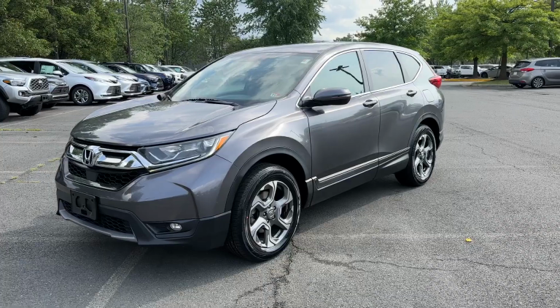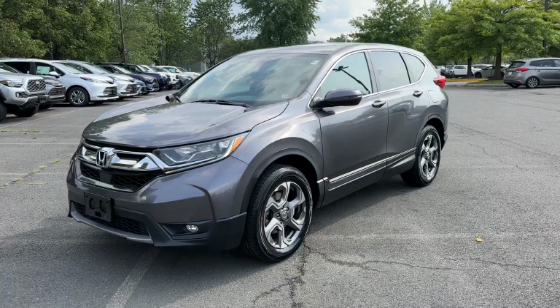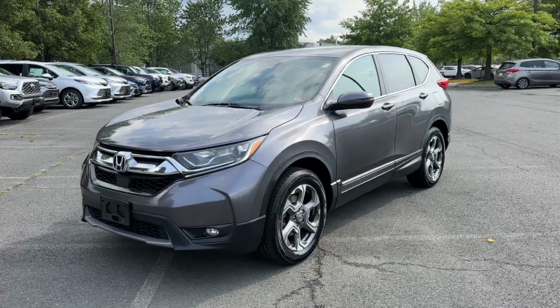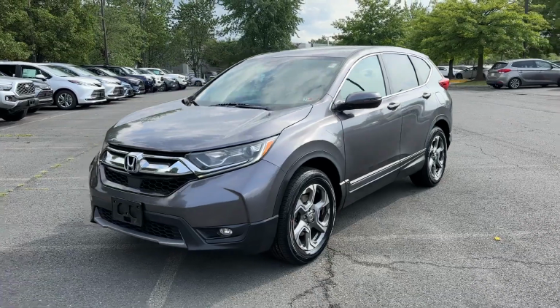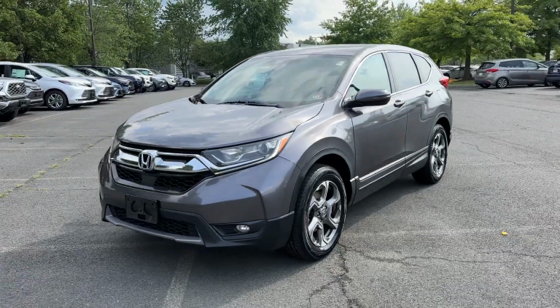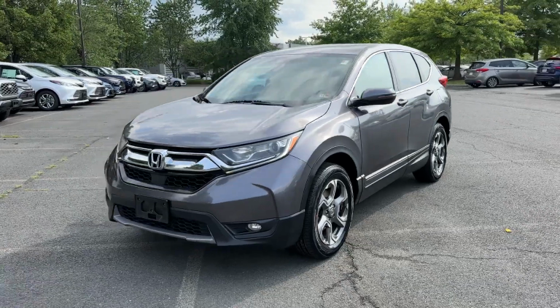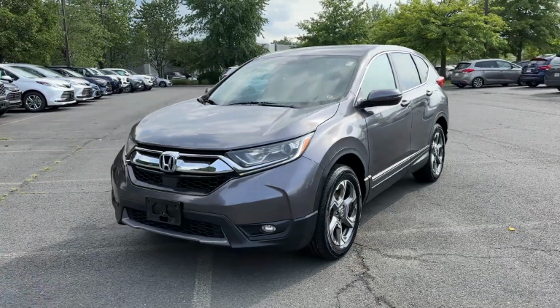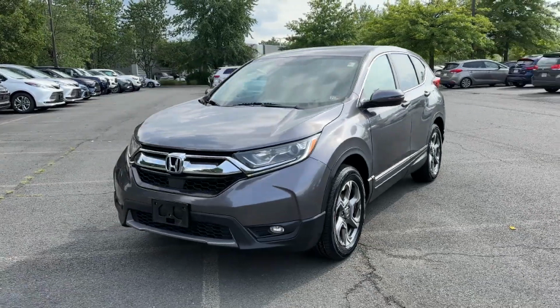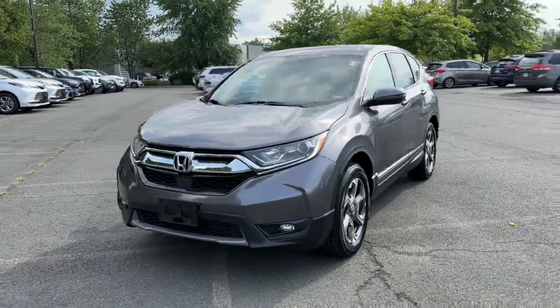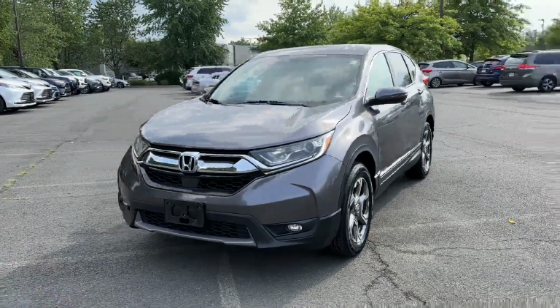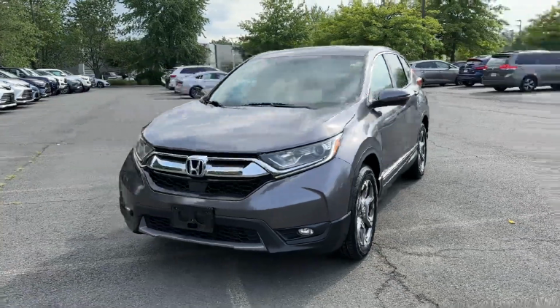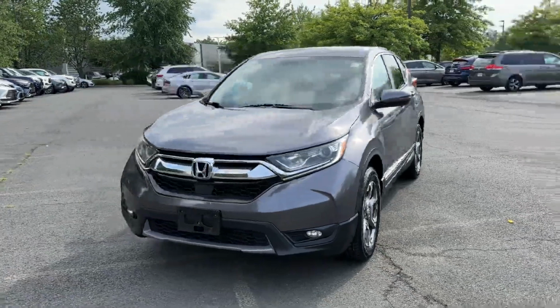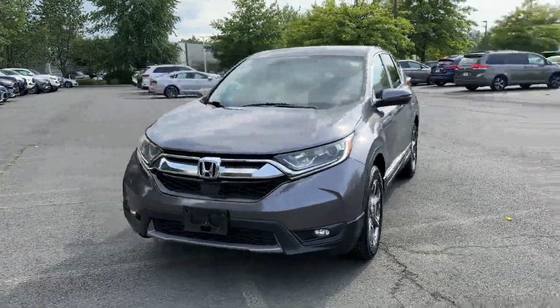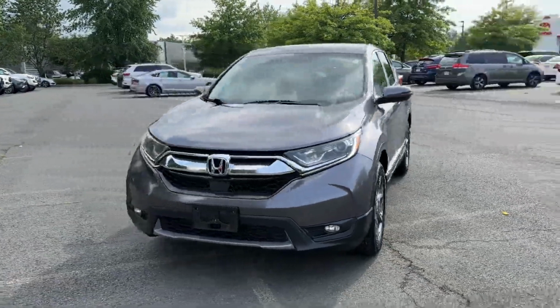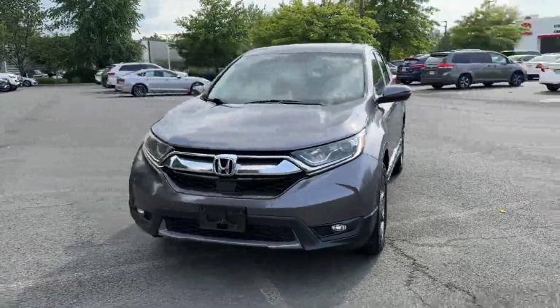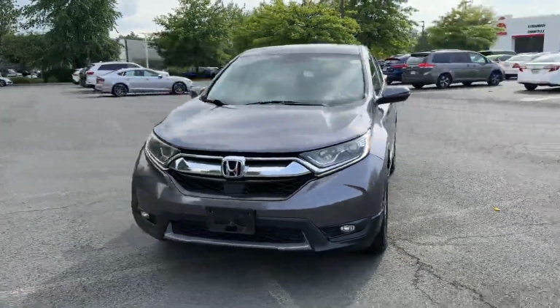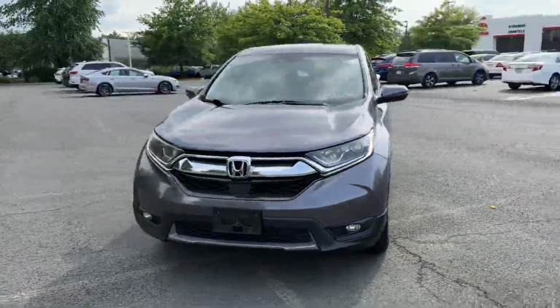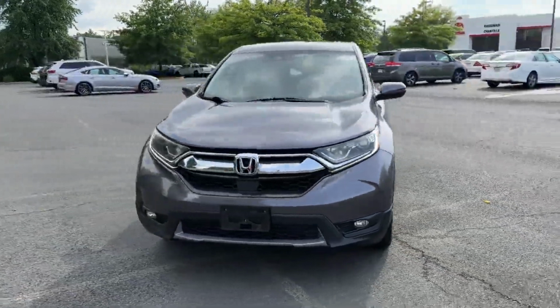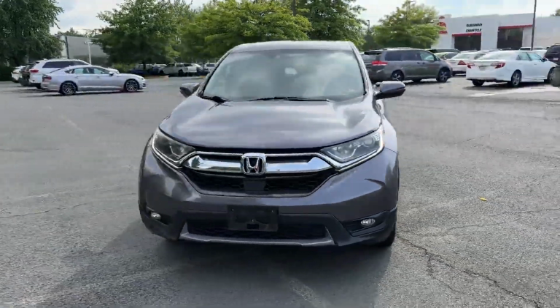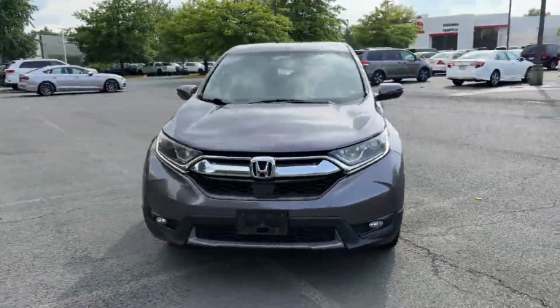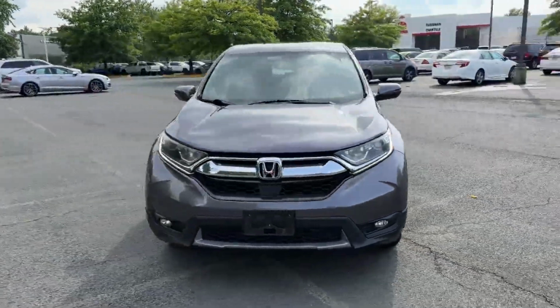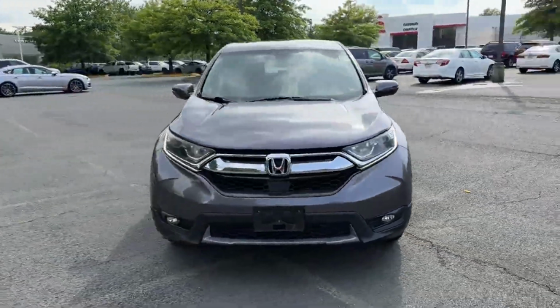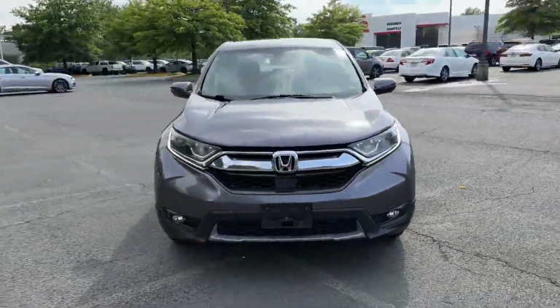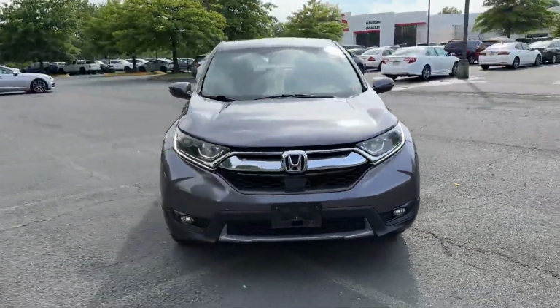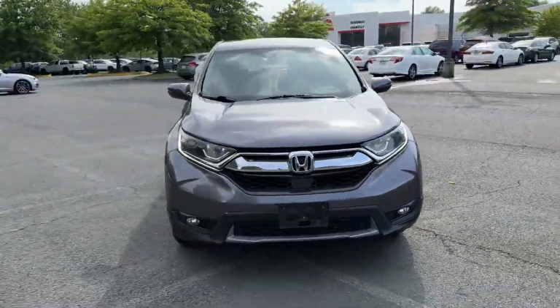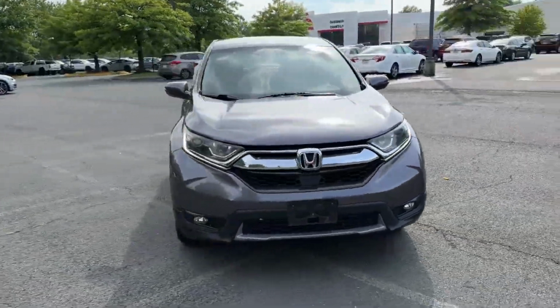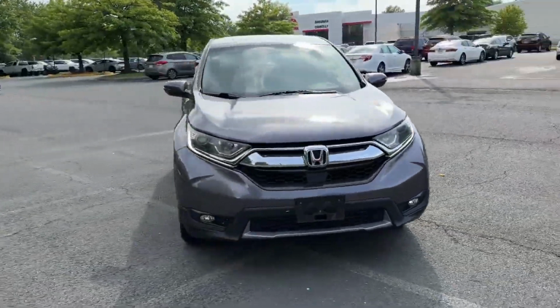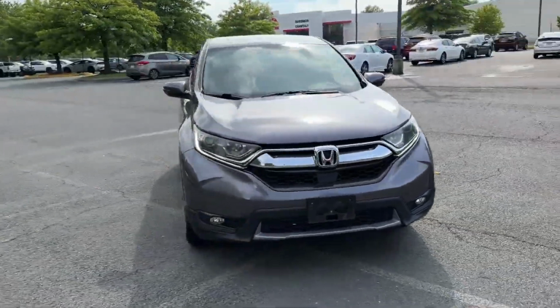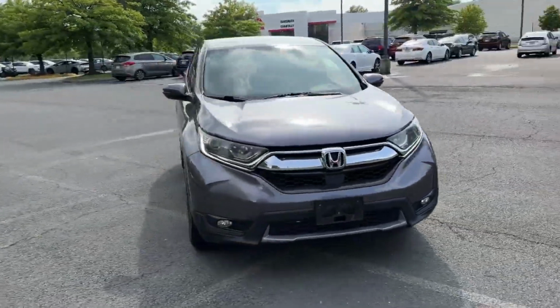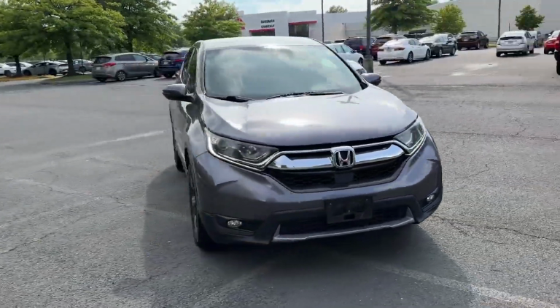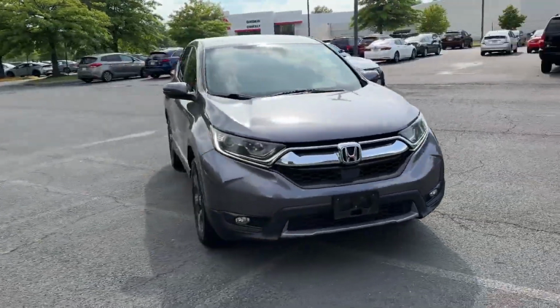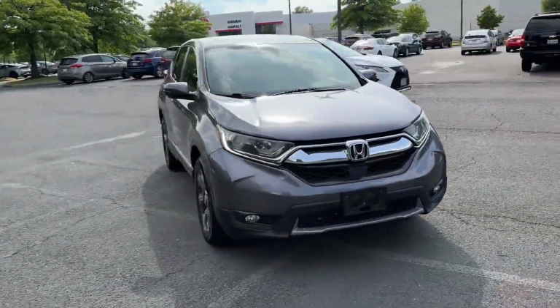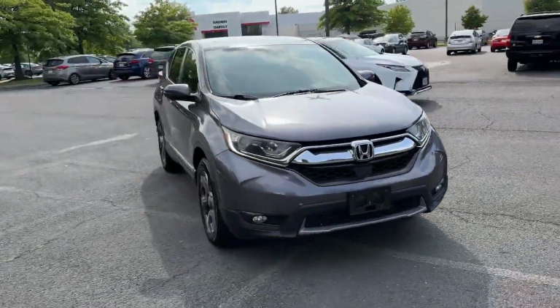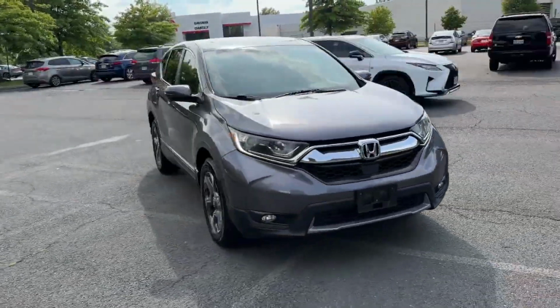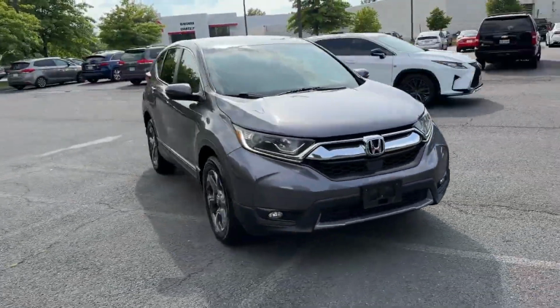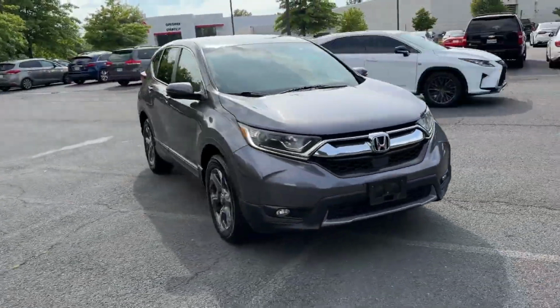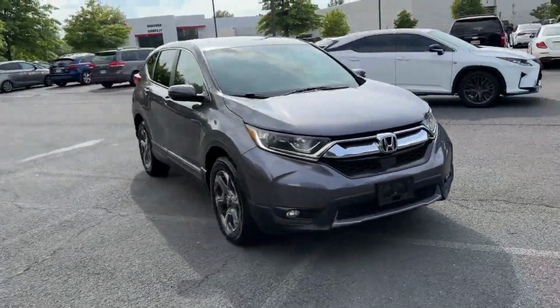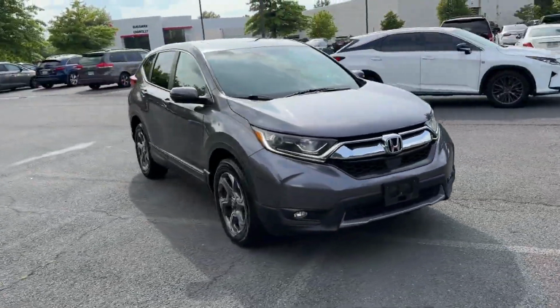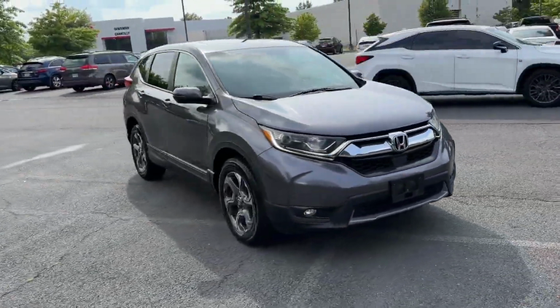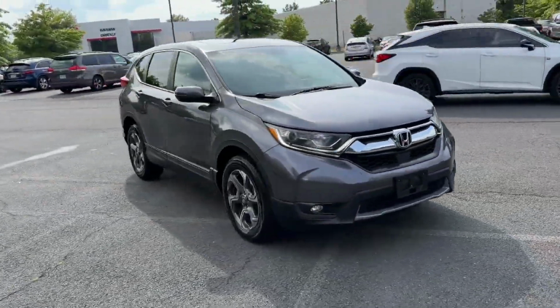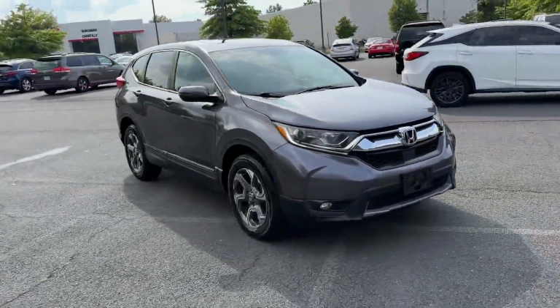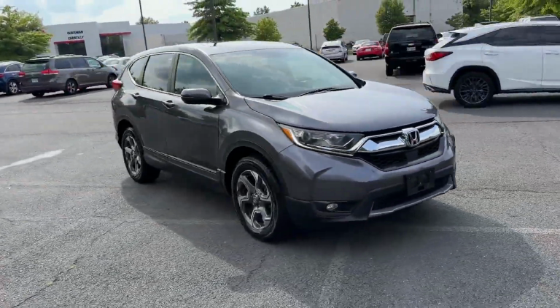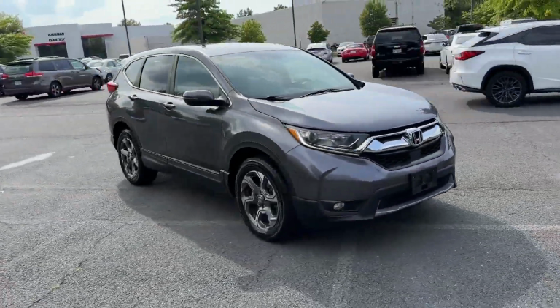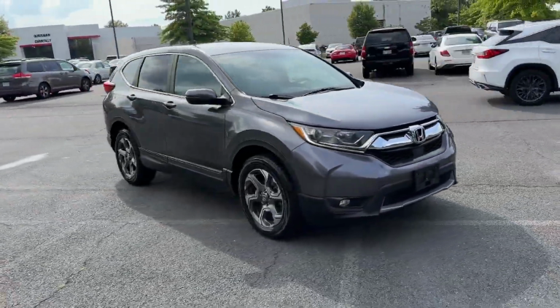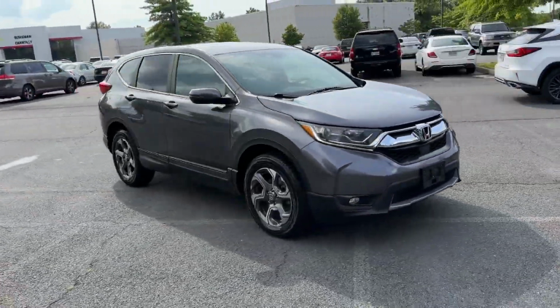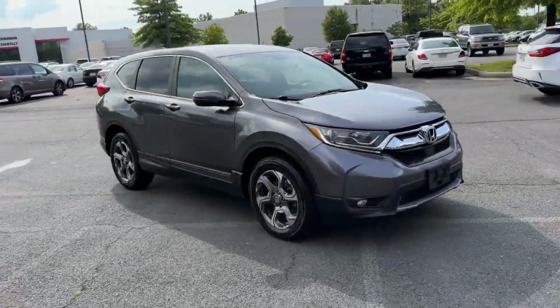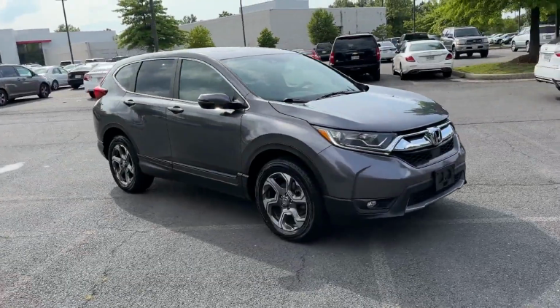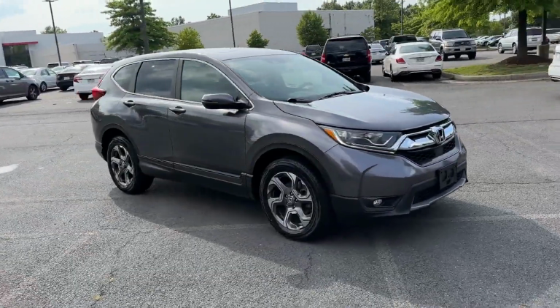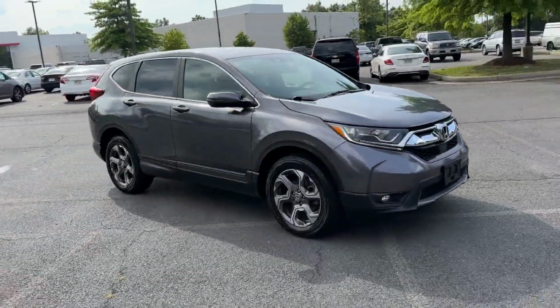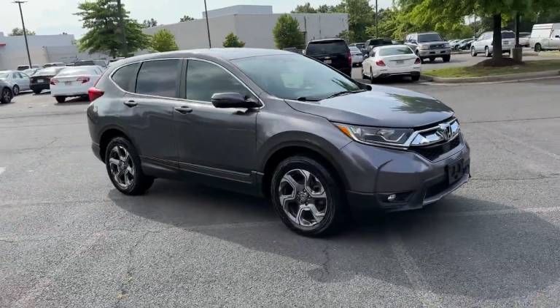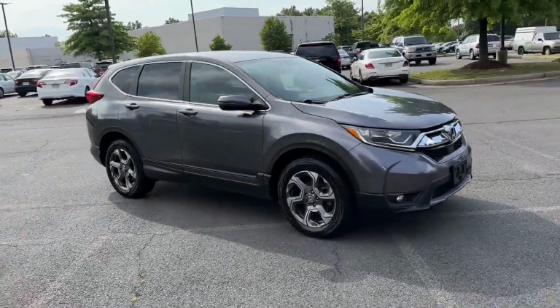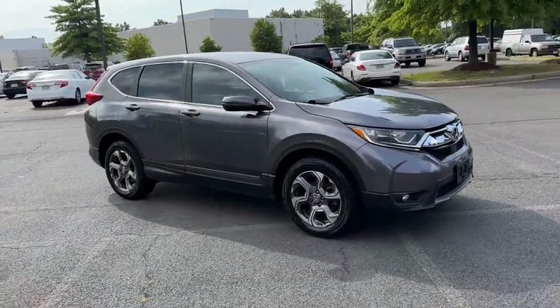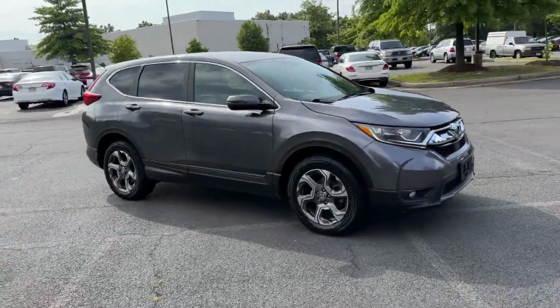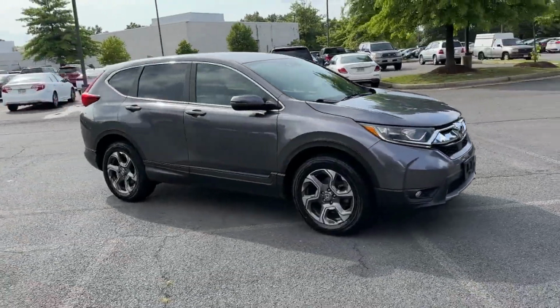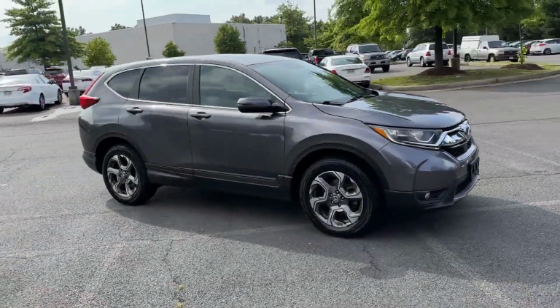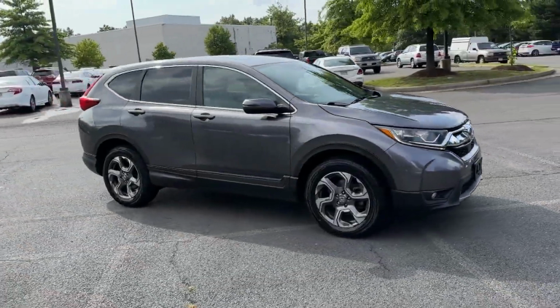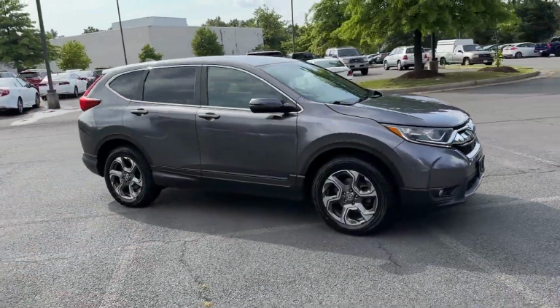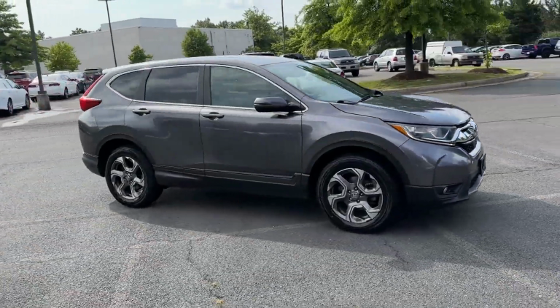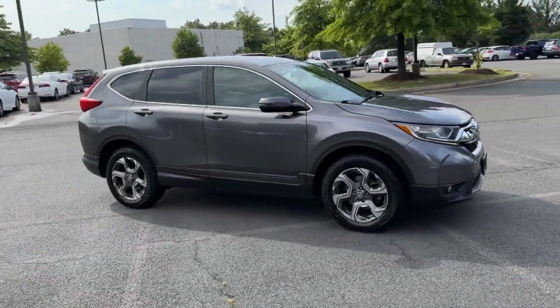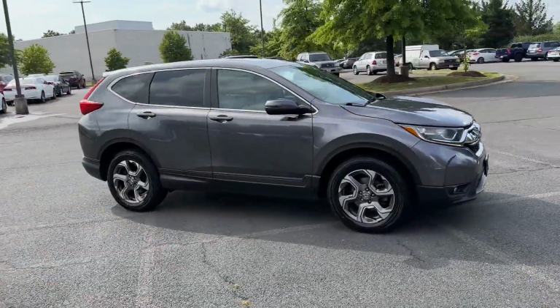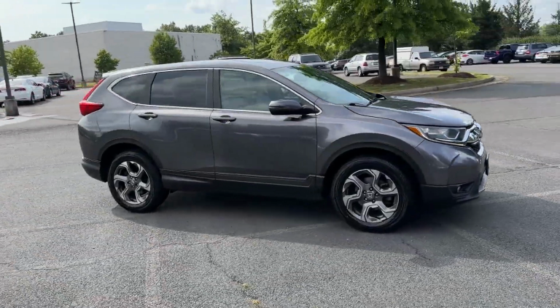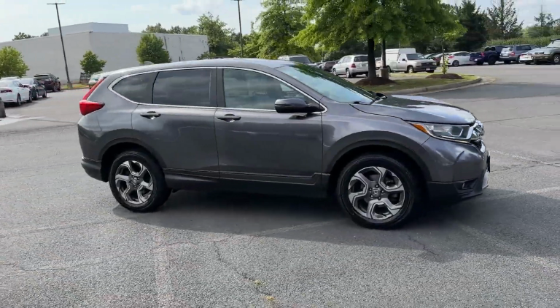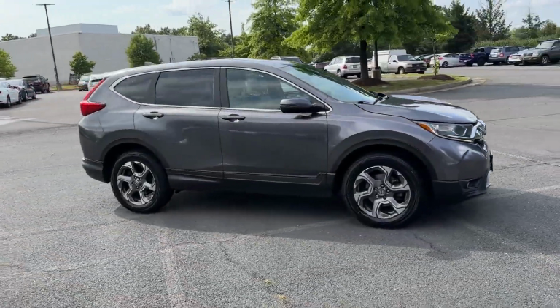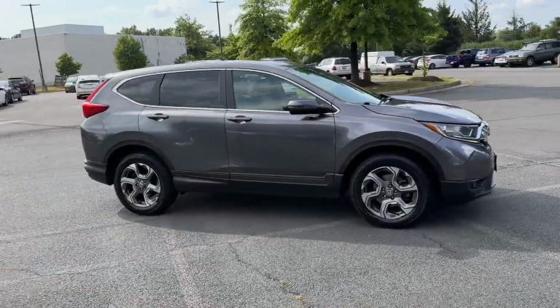2019 Honda CR-V. This SUV offers space as well as power and performance.